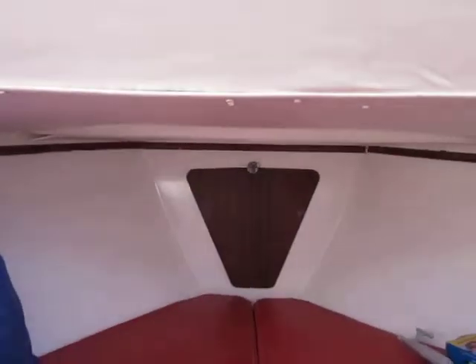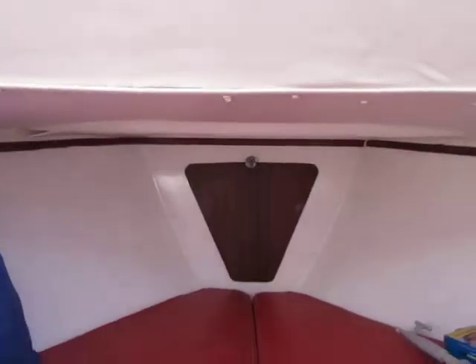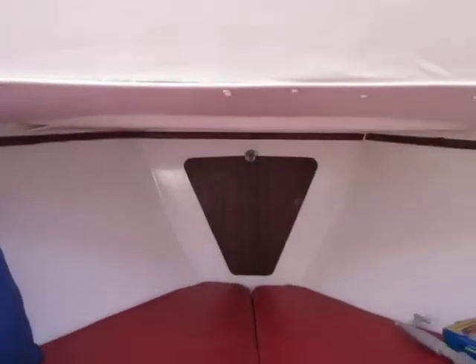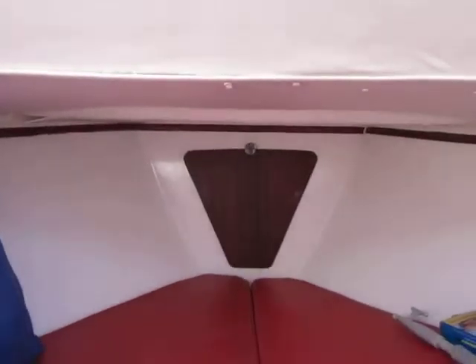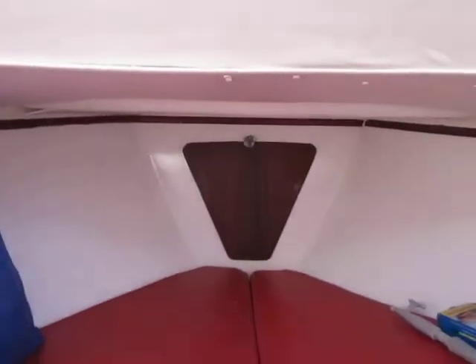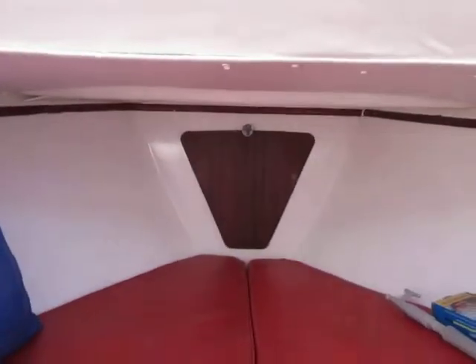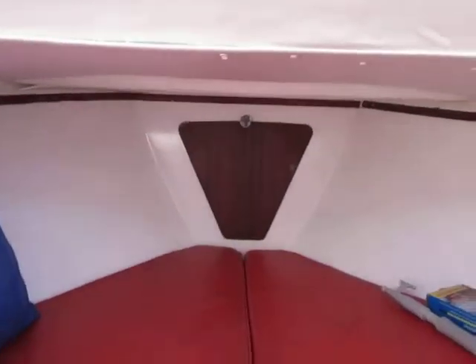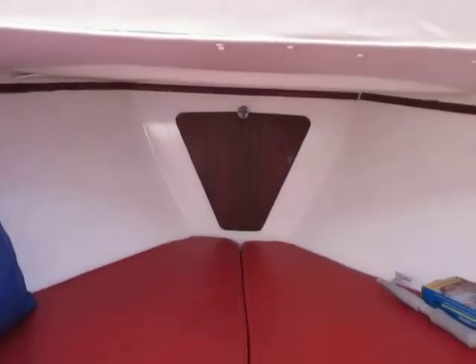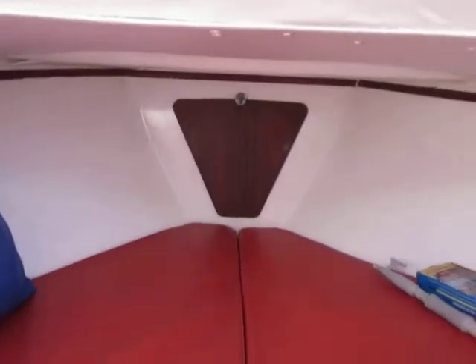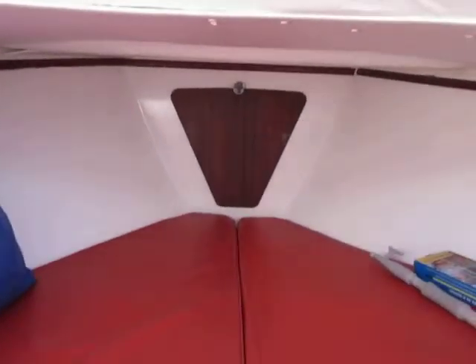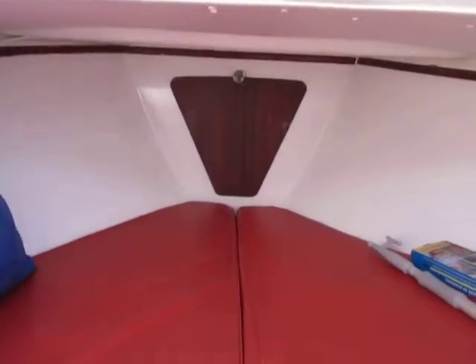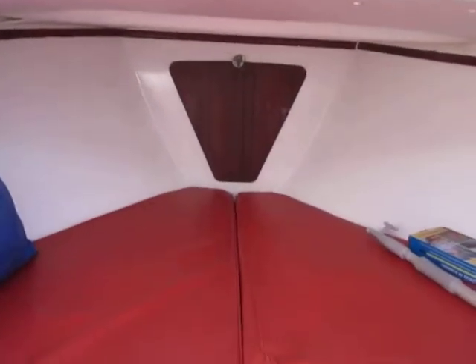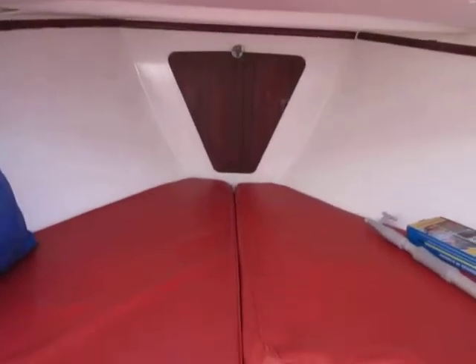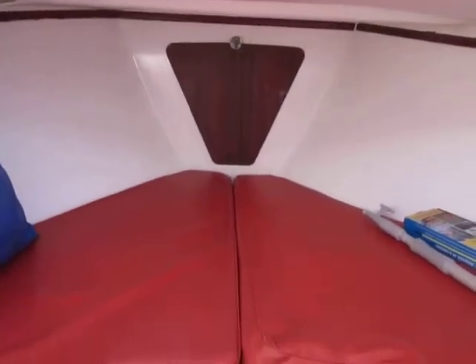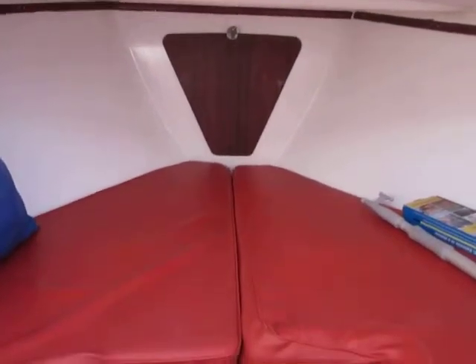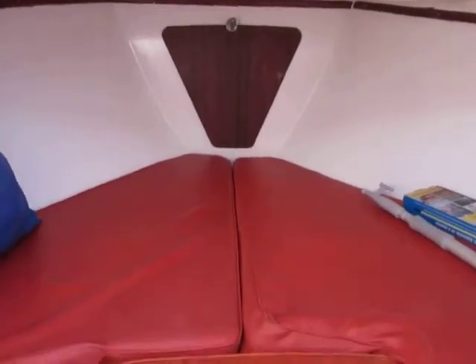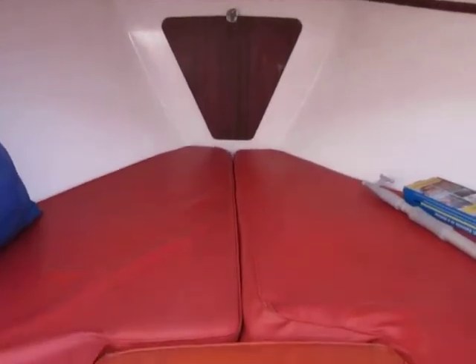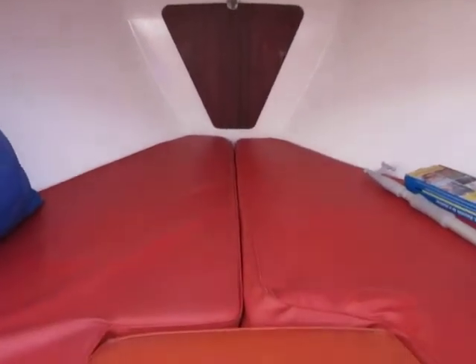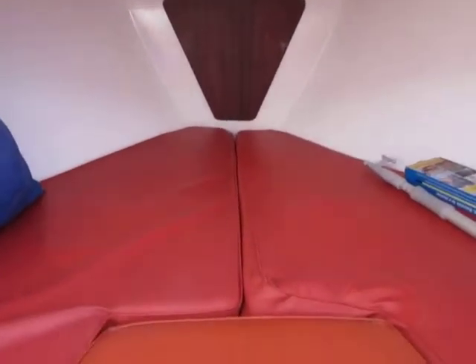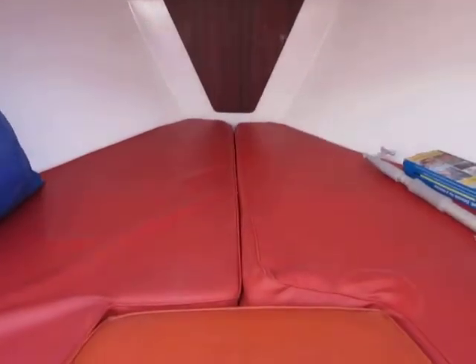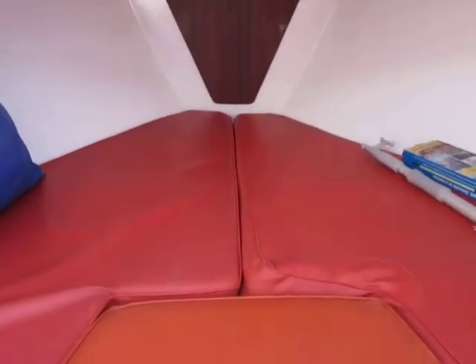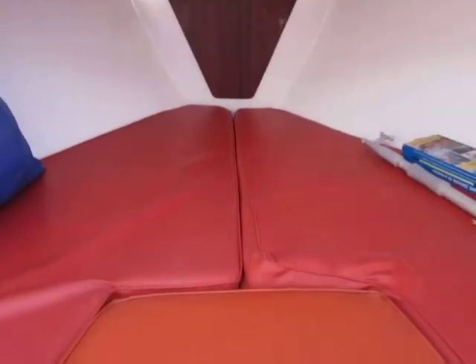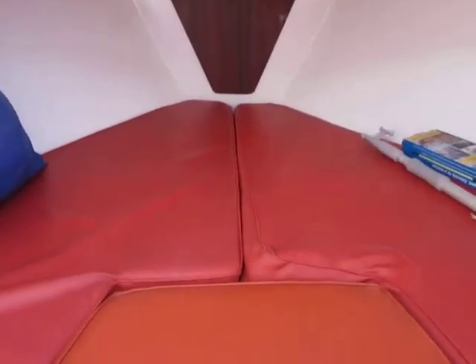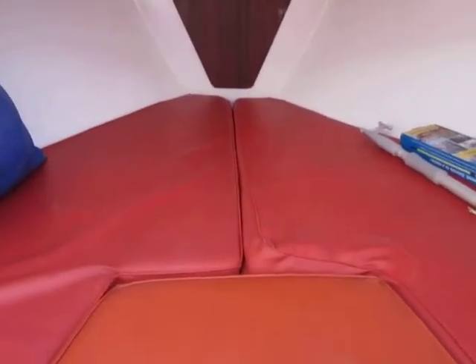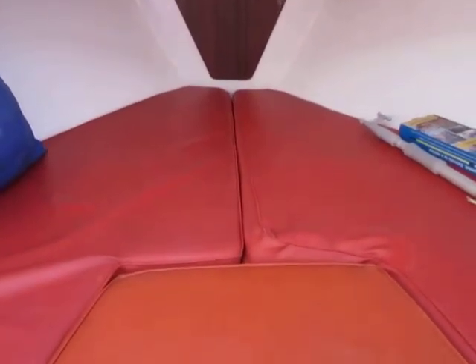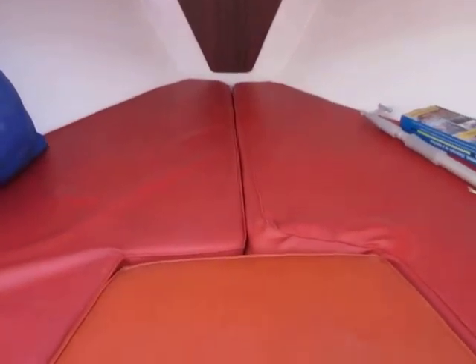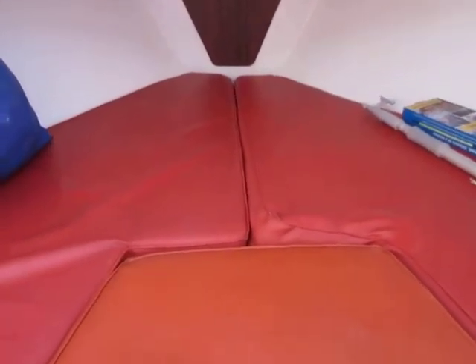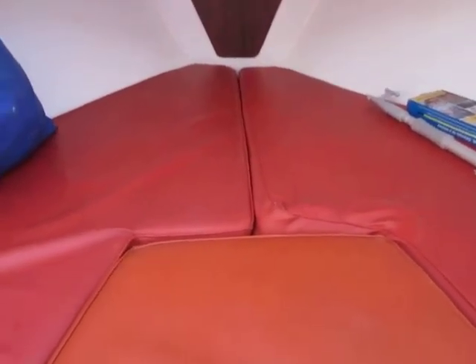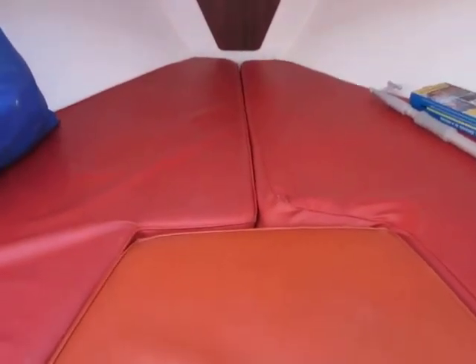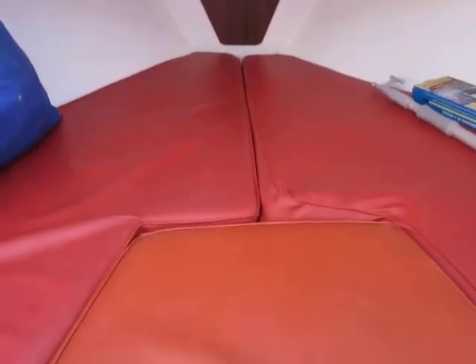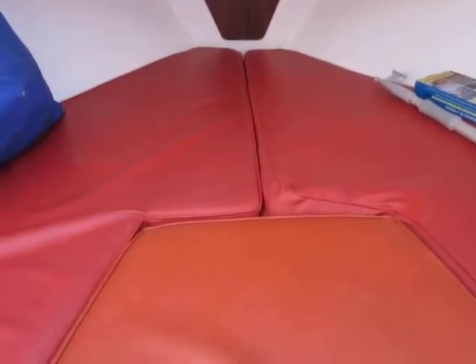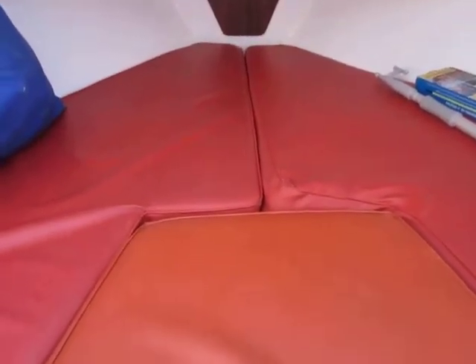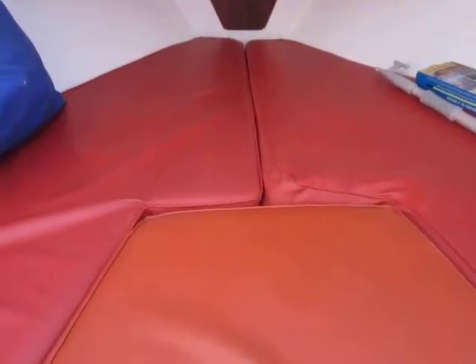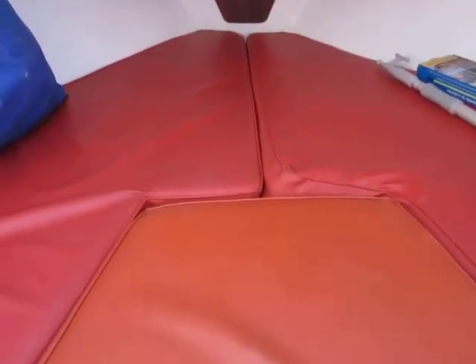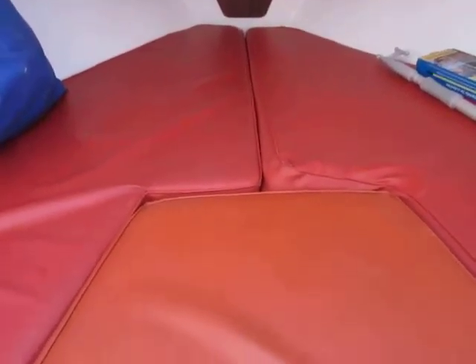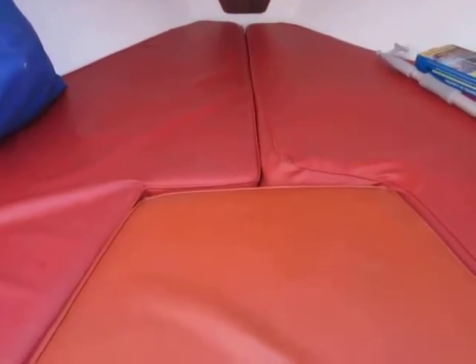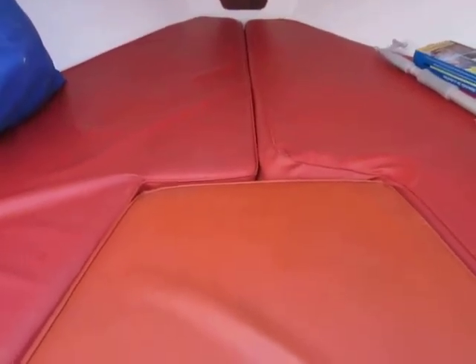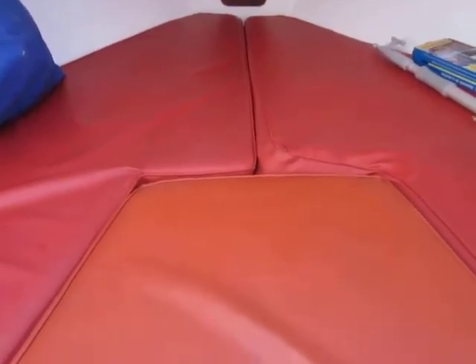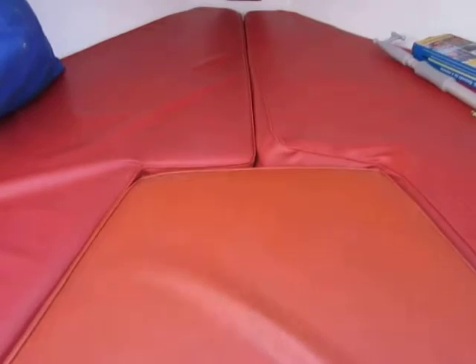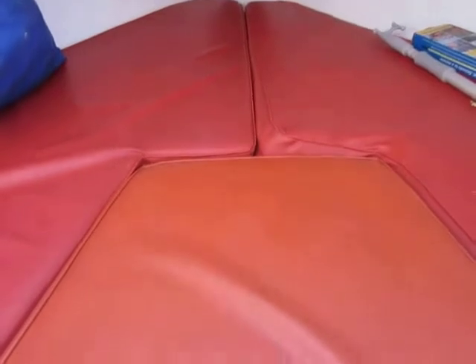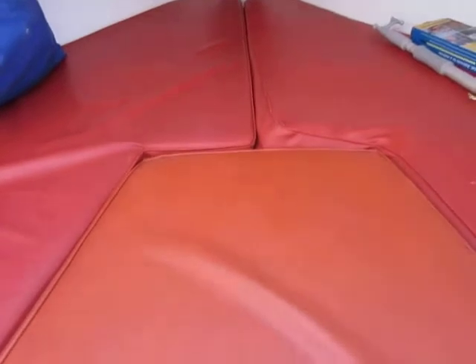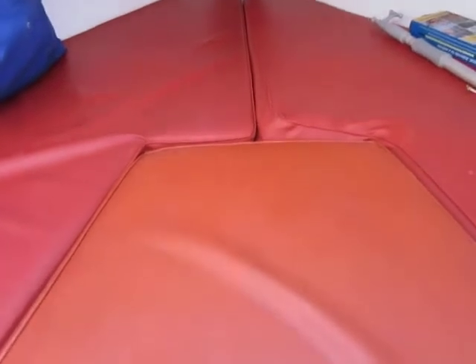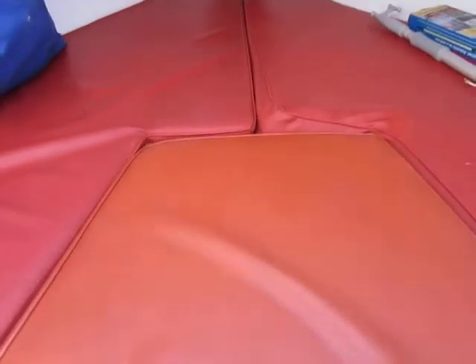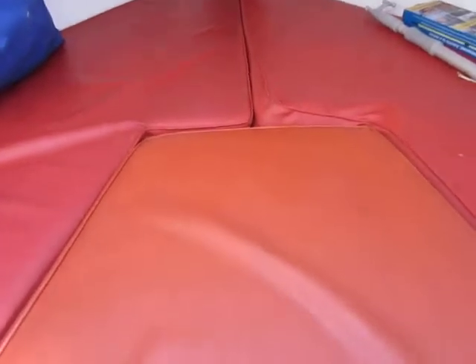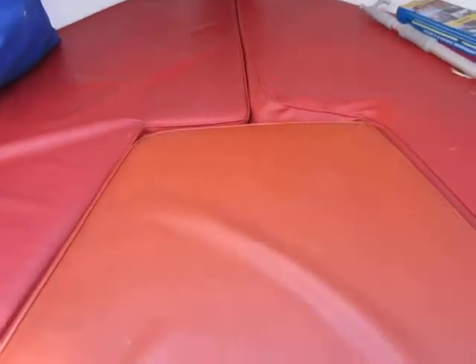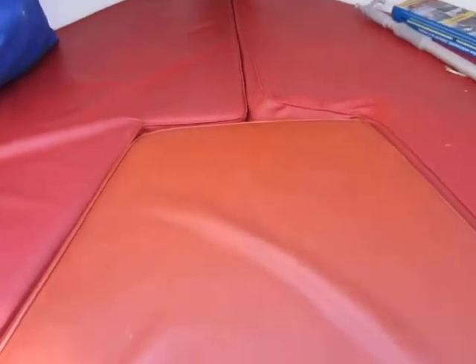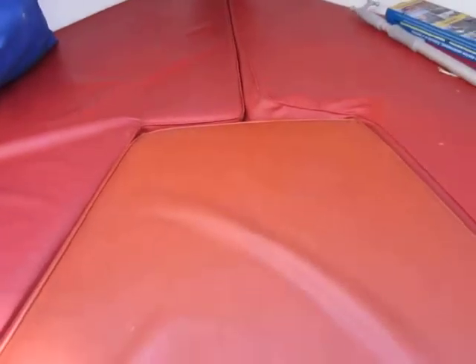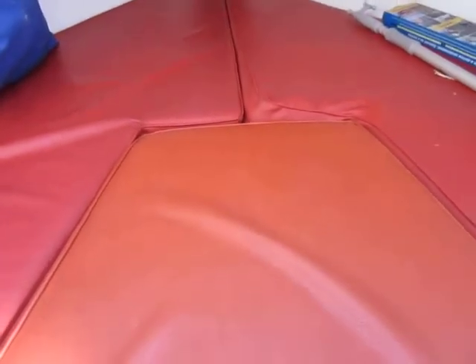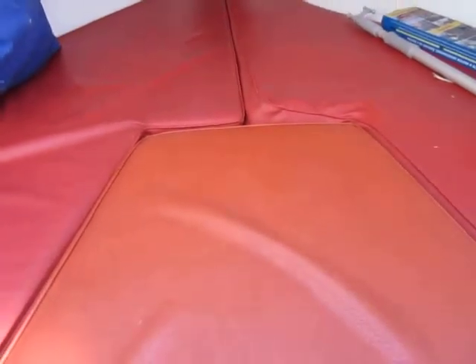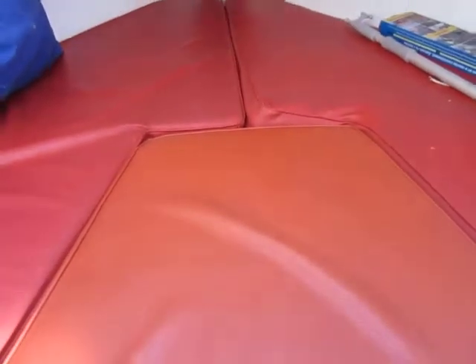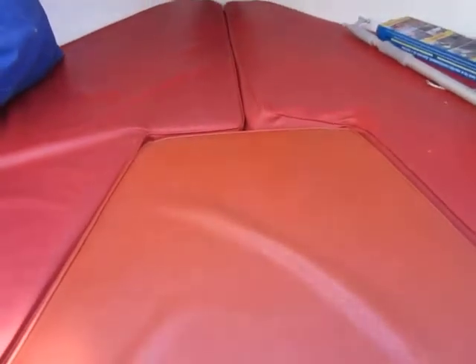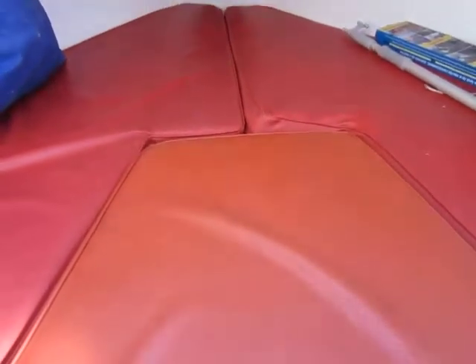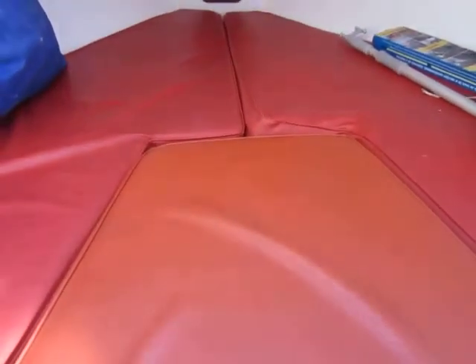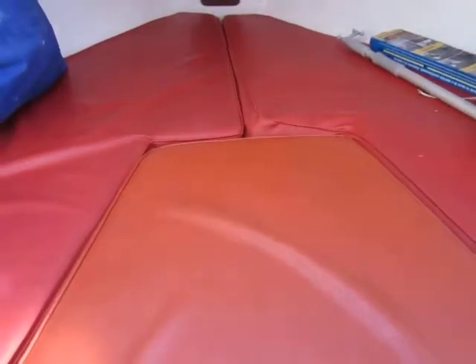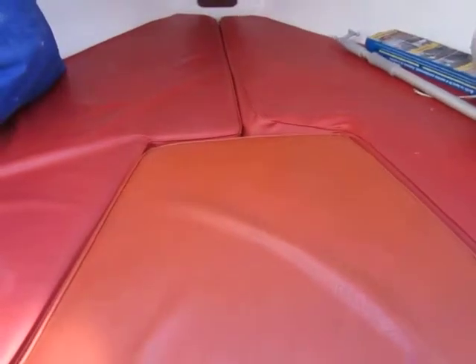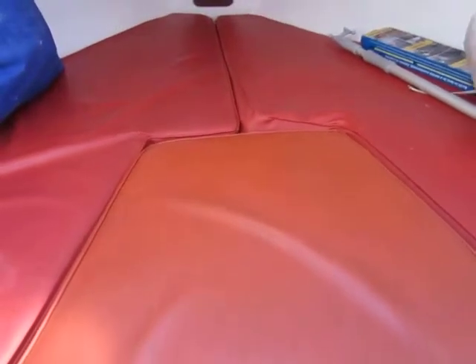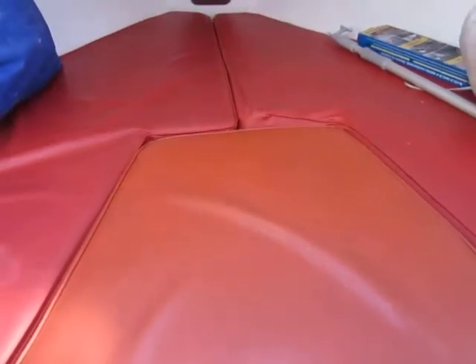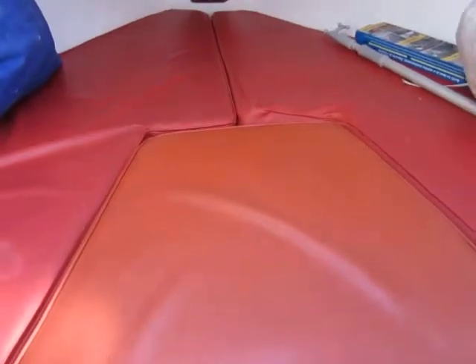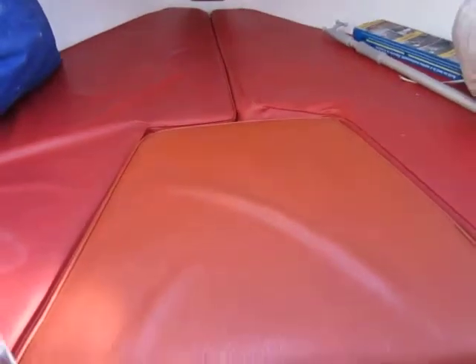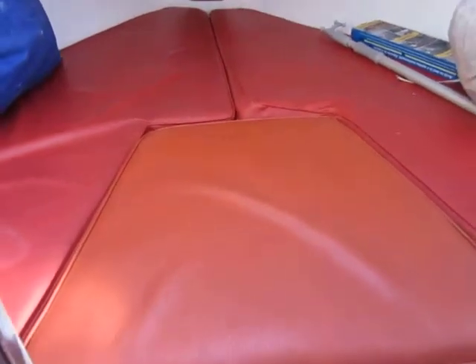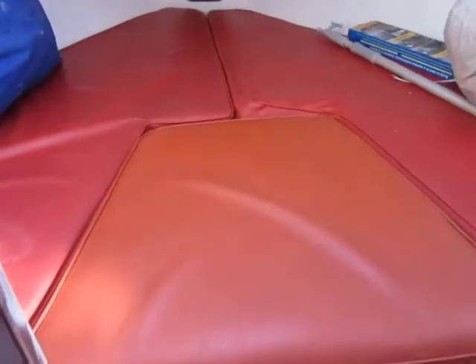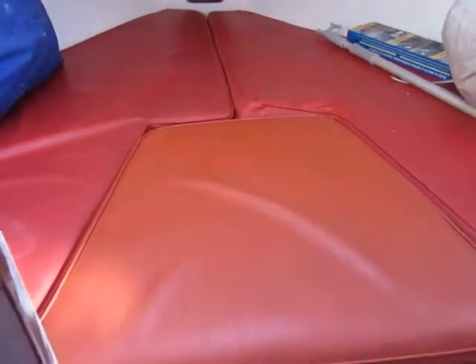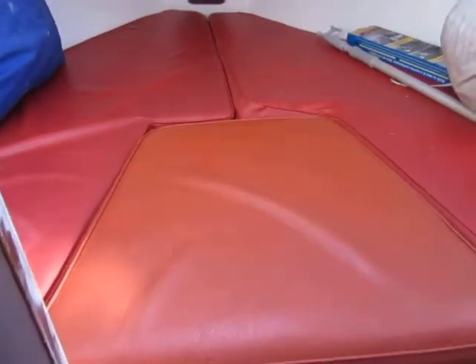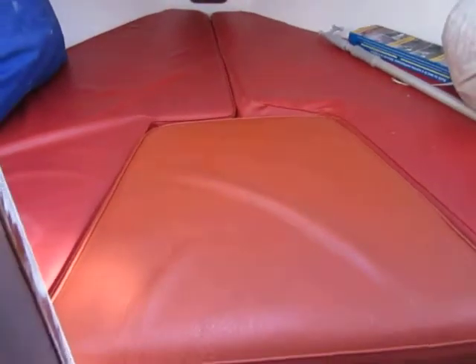This is Boatshare Plymouth on the McWester Roan Rose we have for sale down here in Plymouth. We're just having a quick look below deck to get an idea of the layout.